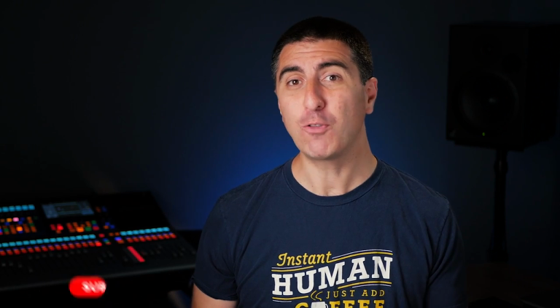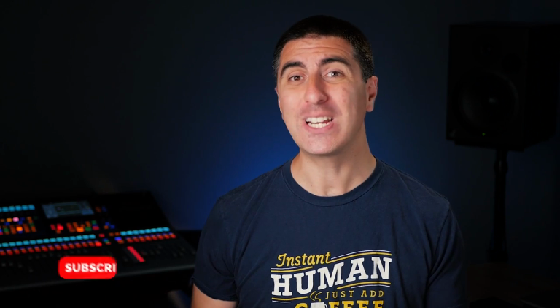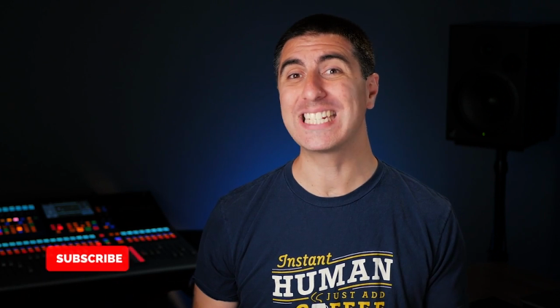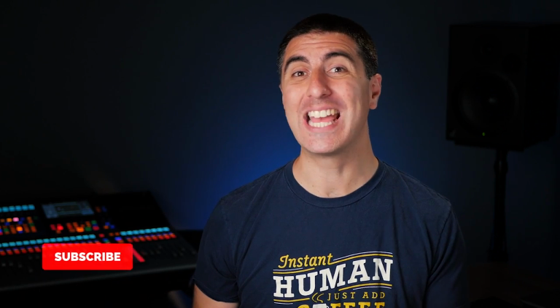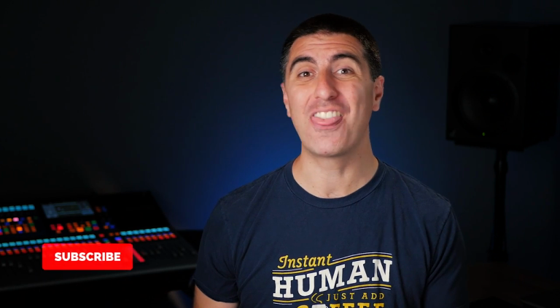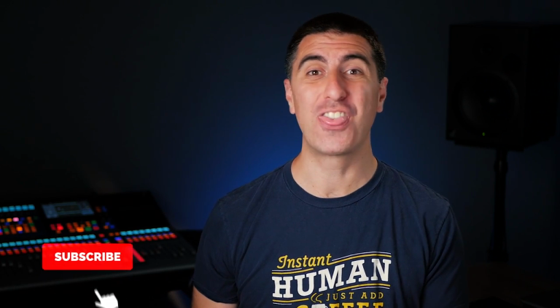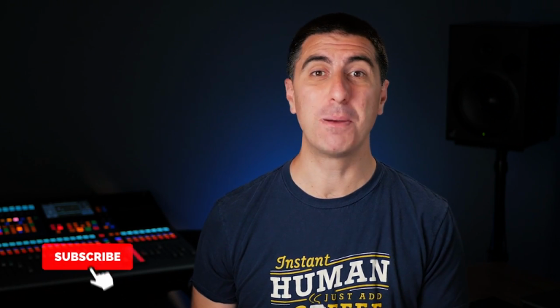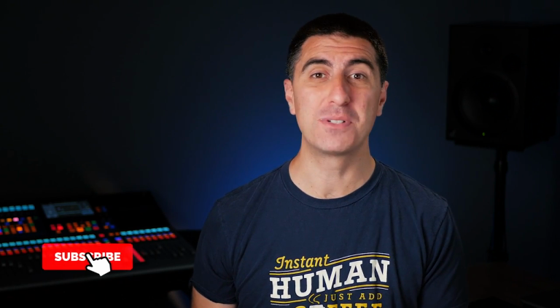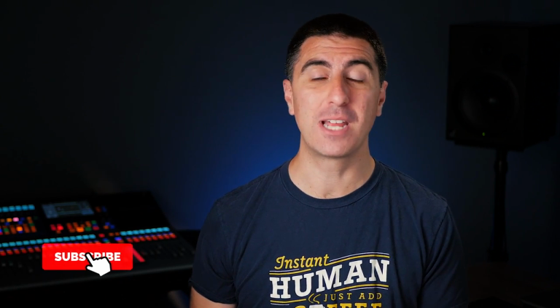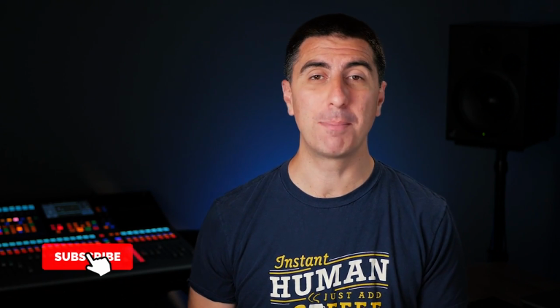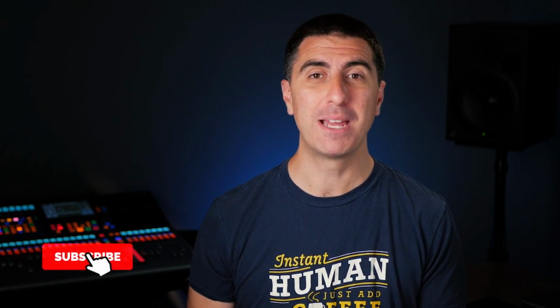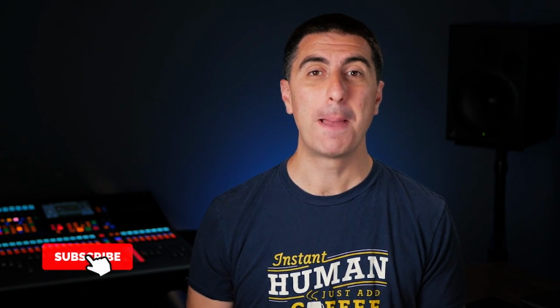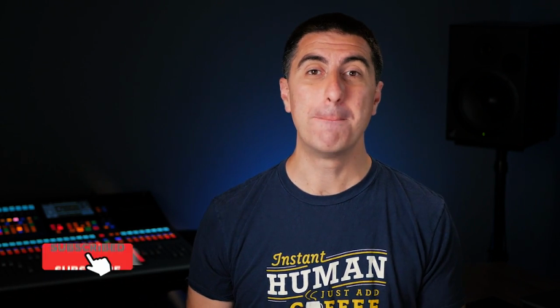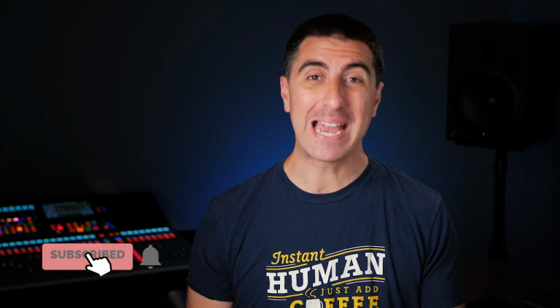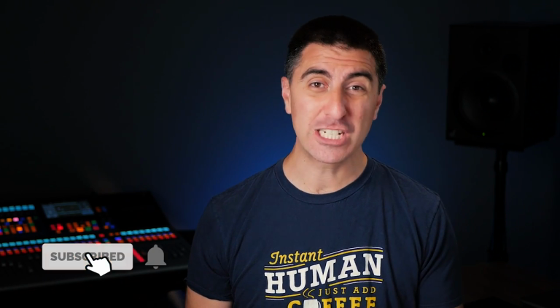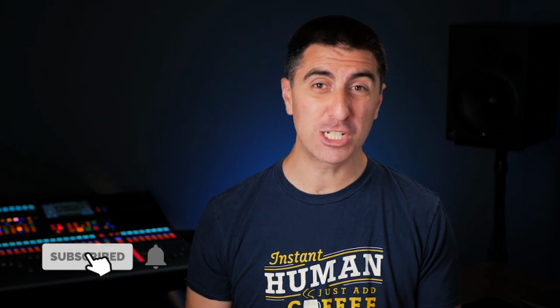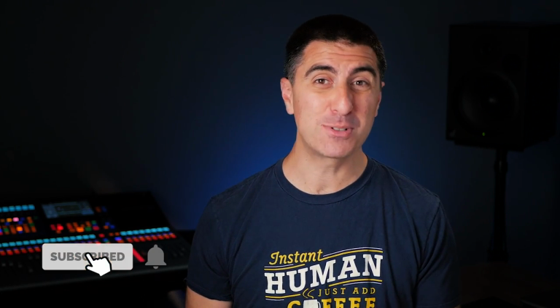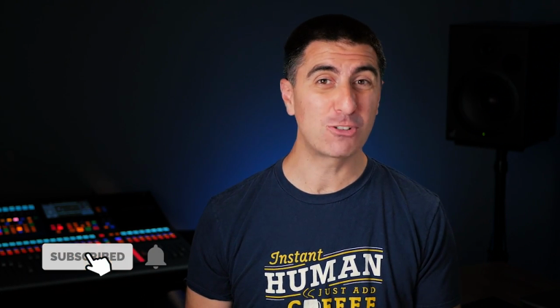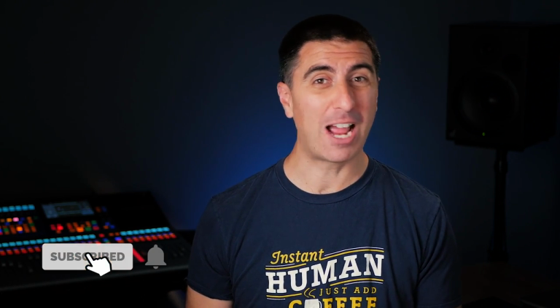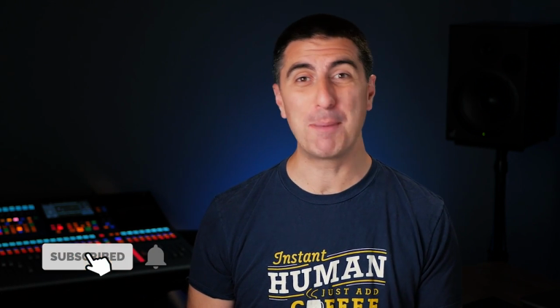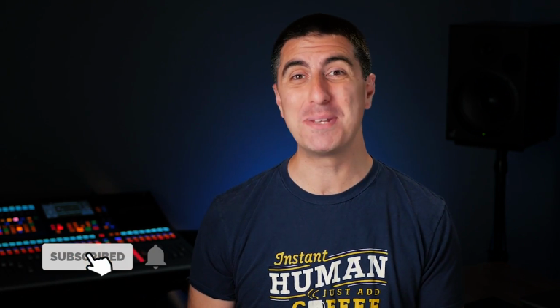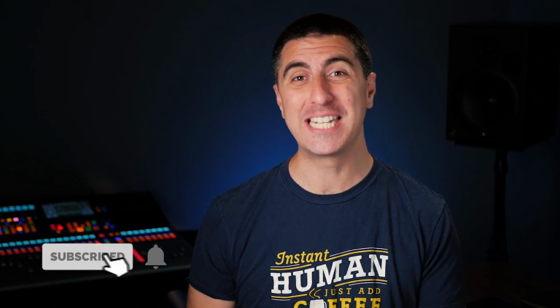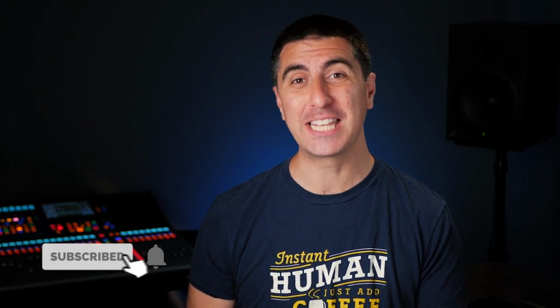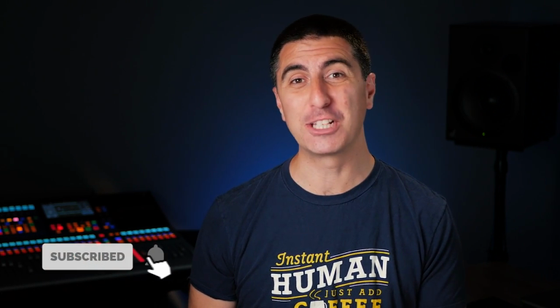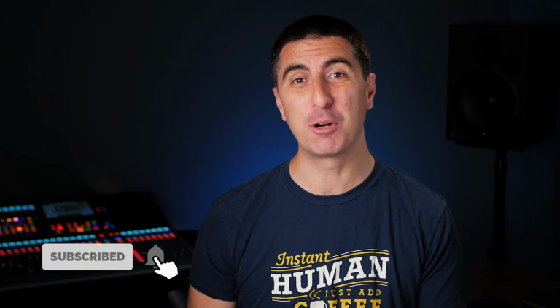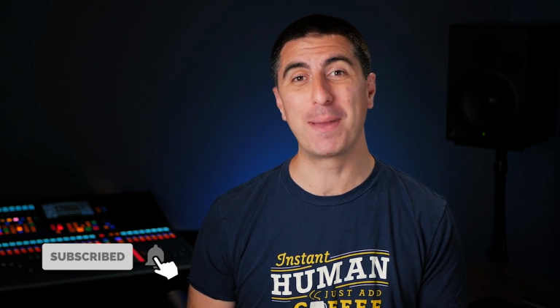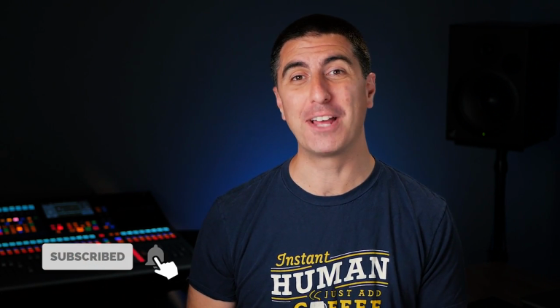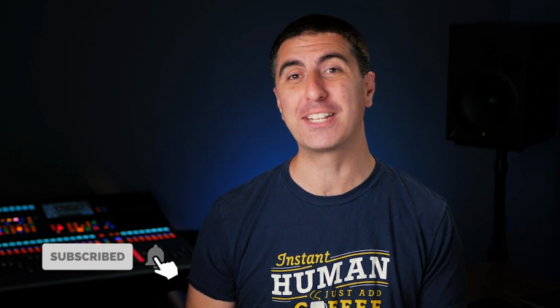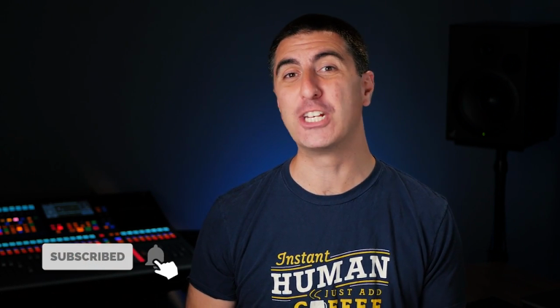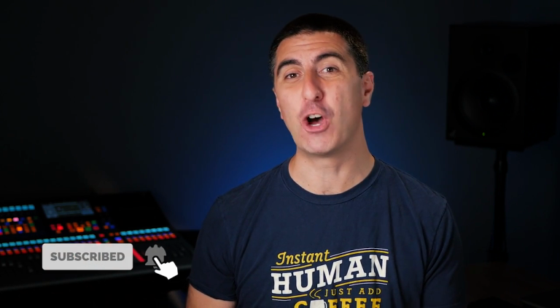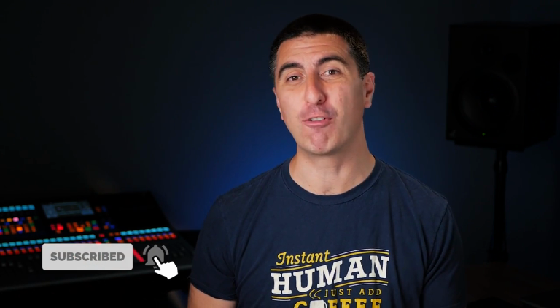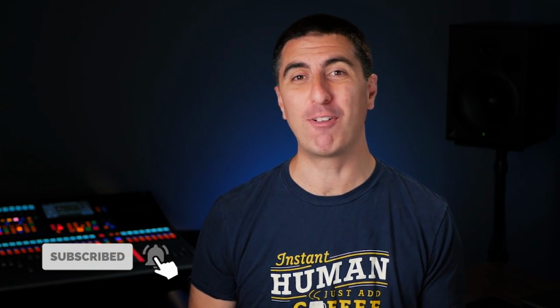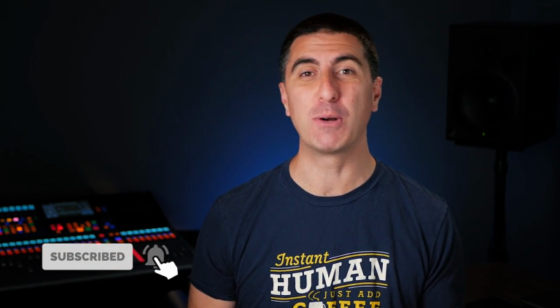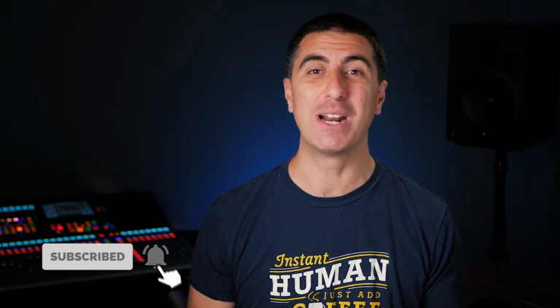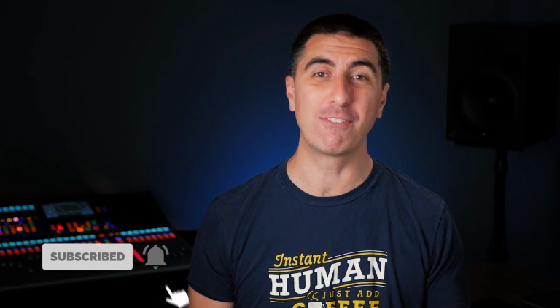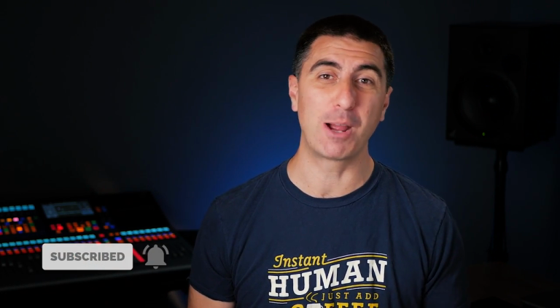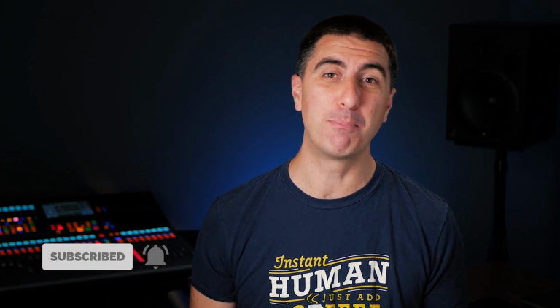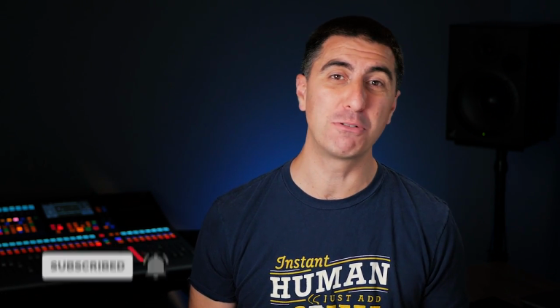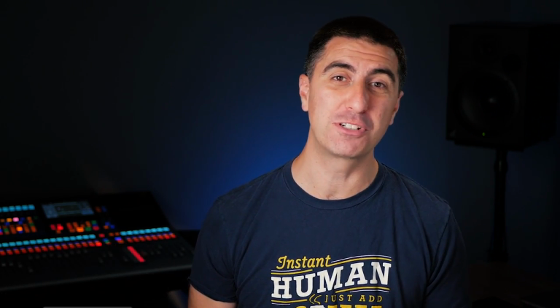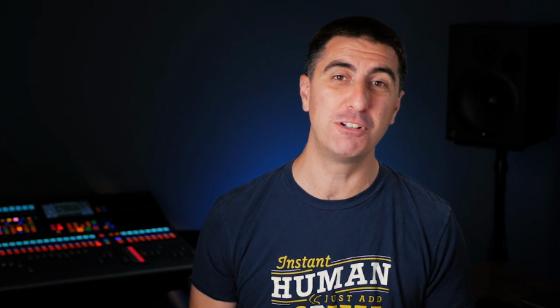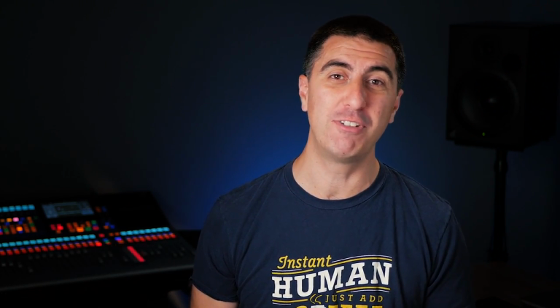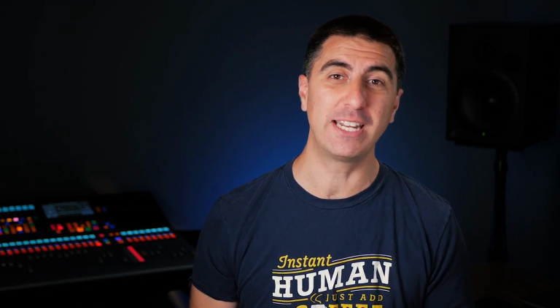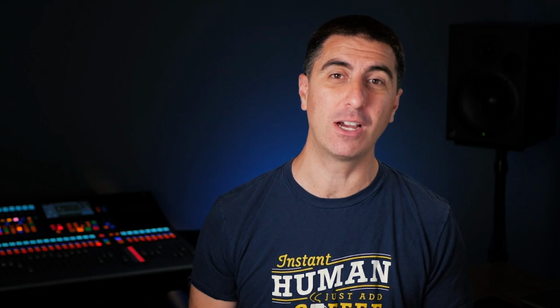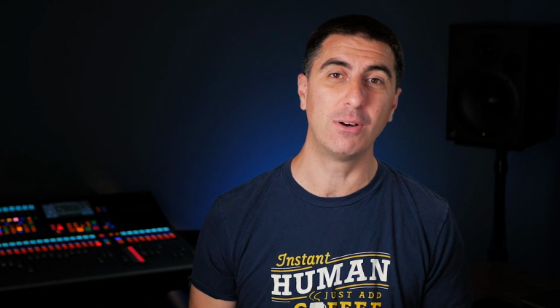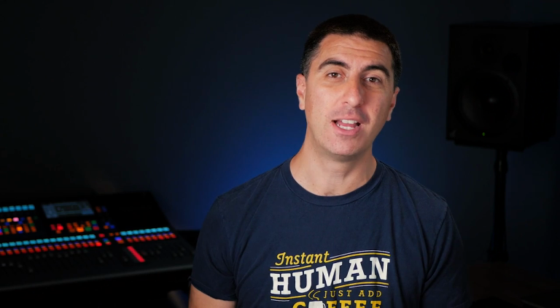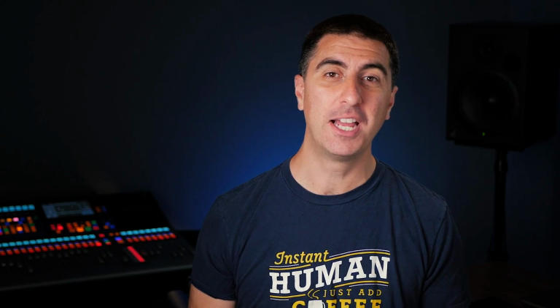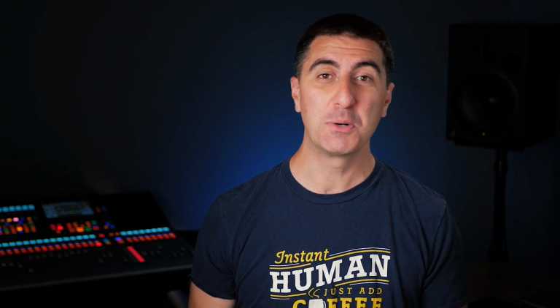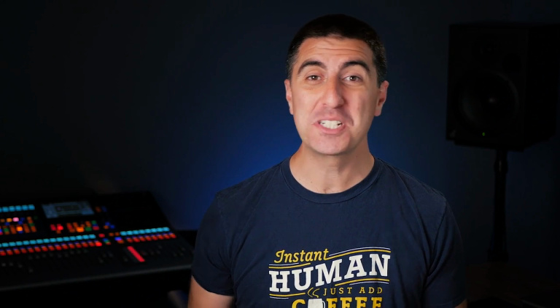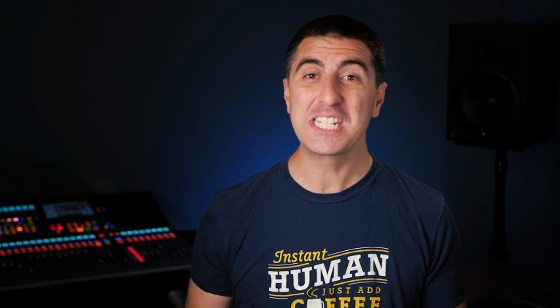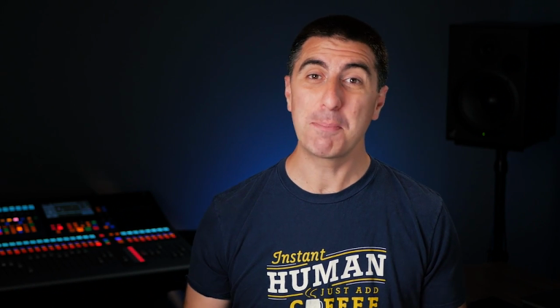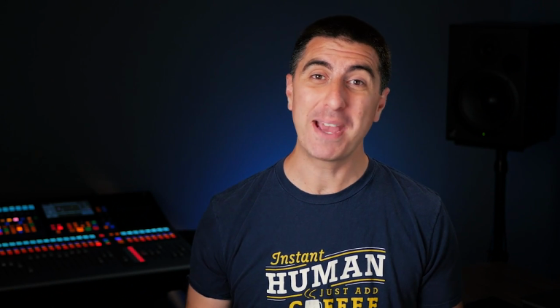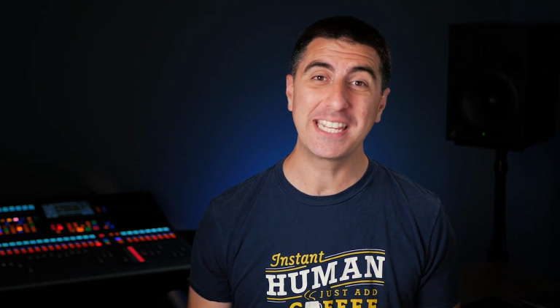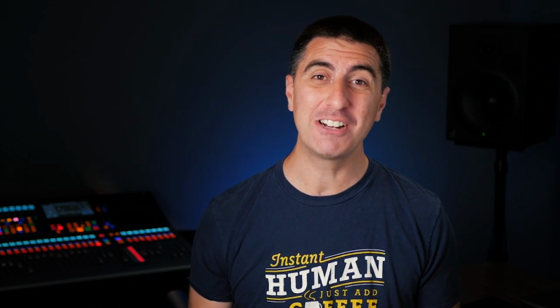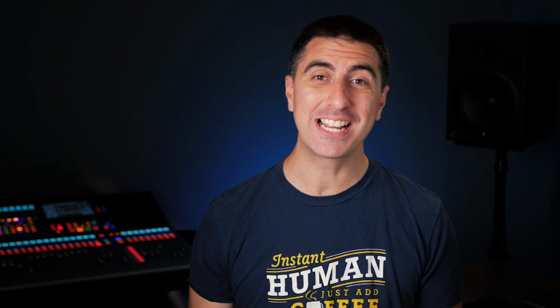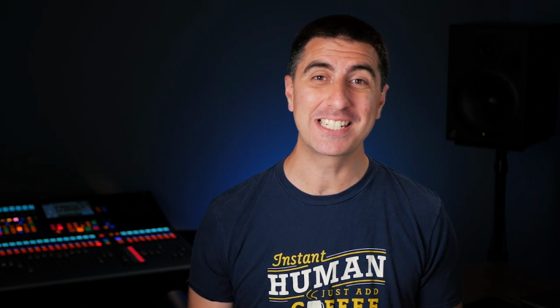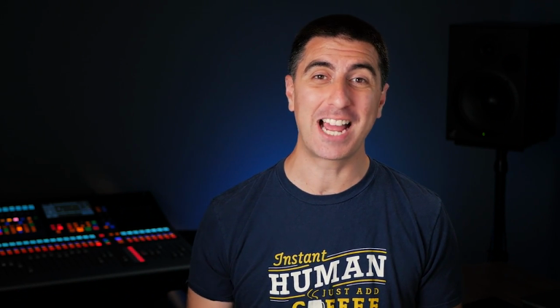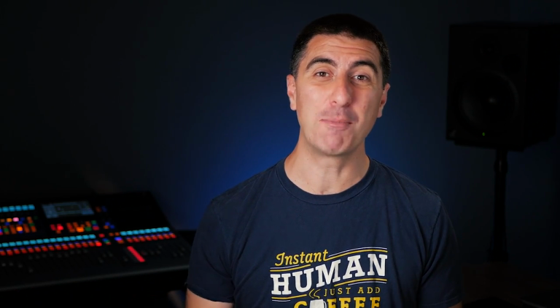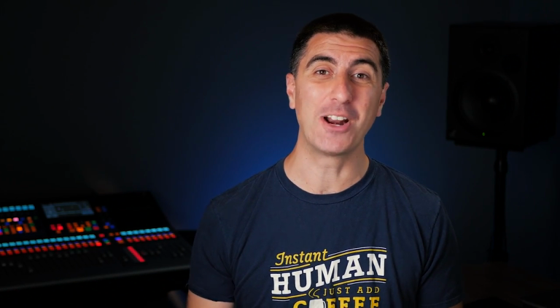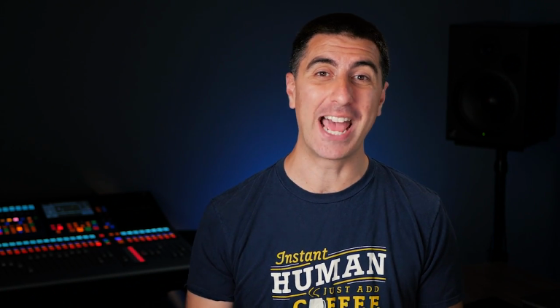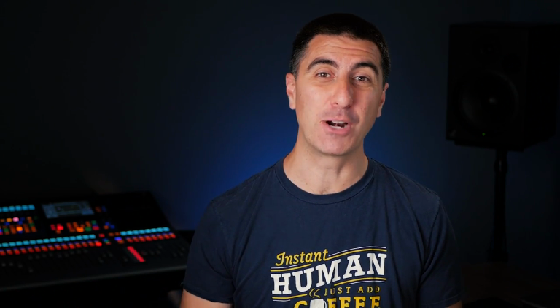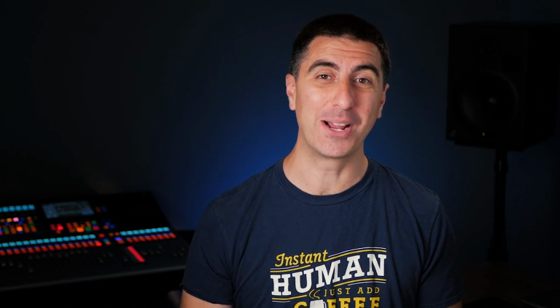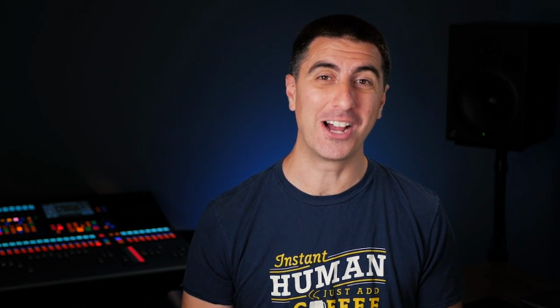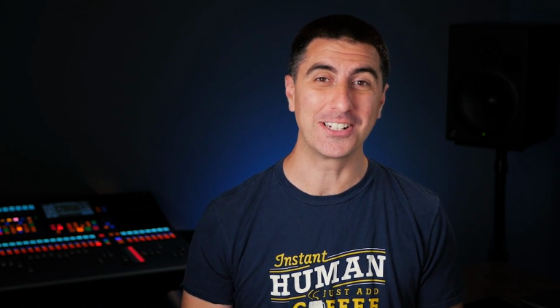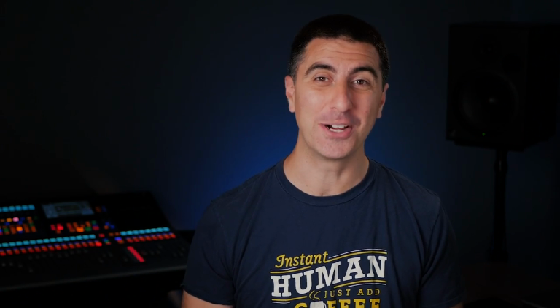So if you liked this video, don't forget to hit thumbs up, subscribe, and ding the little bell to get notified whenever I post a new video. We'll see you back here next time on Attaway Audio.